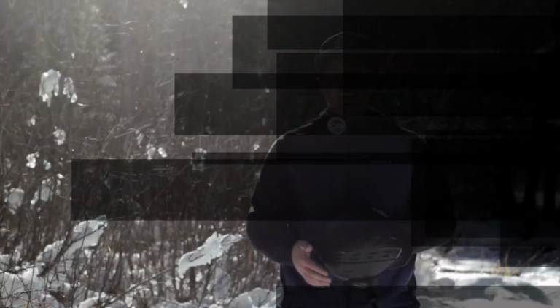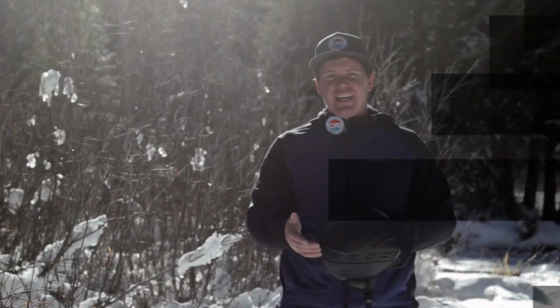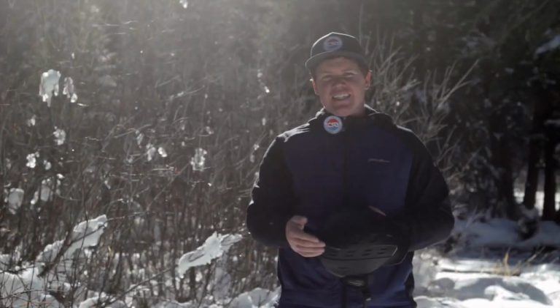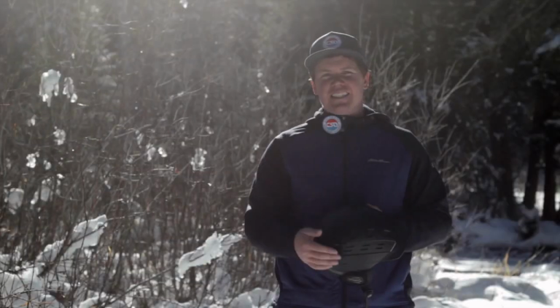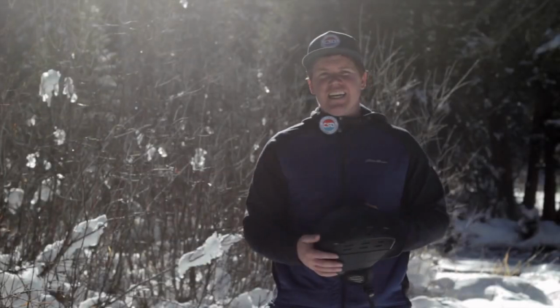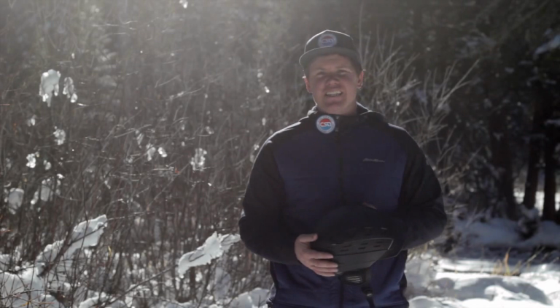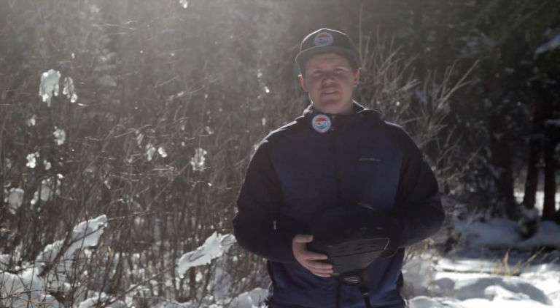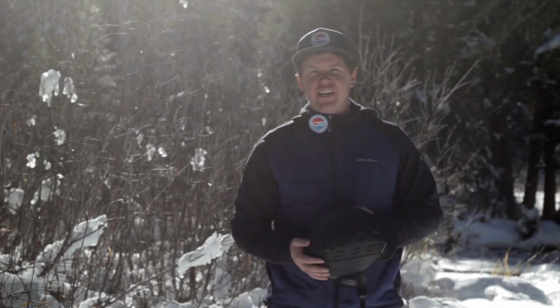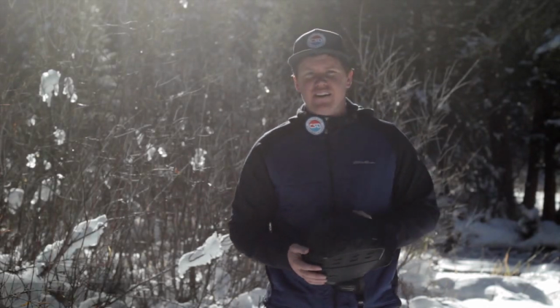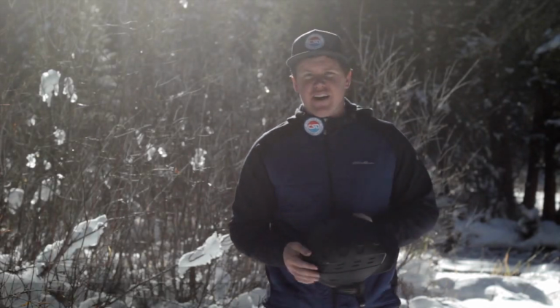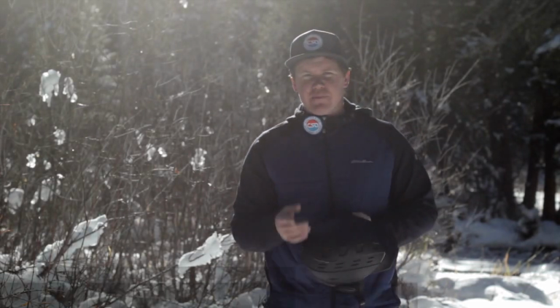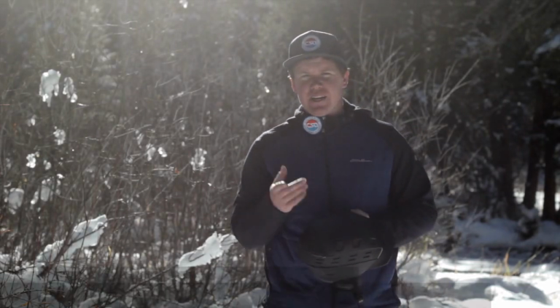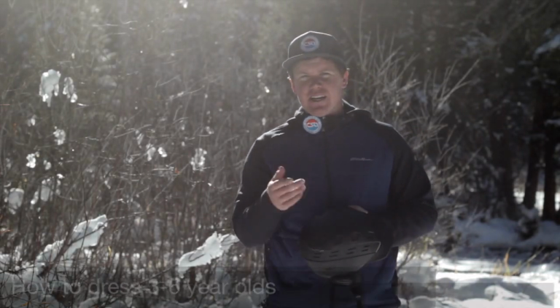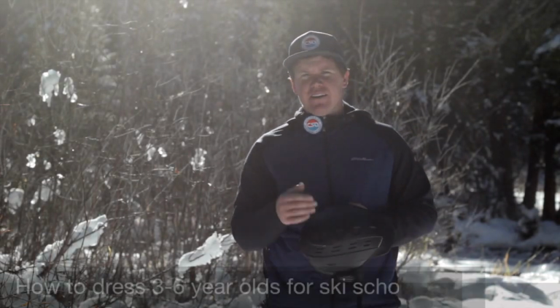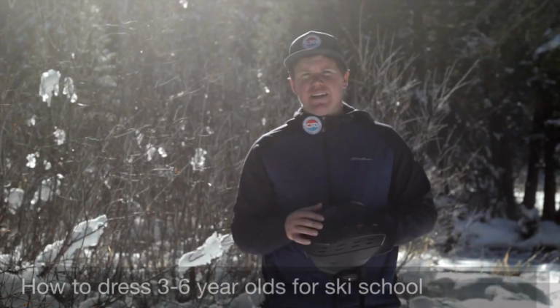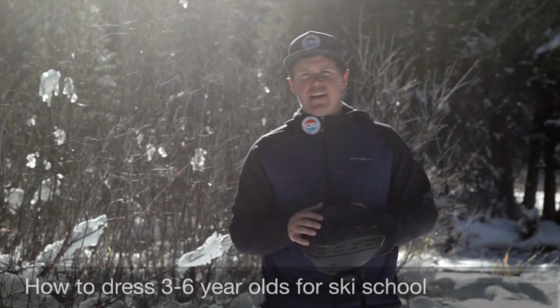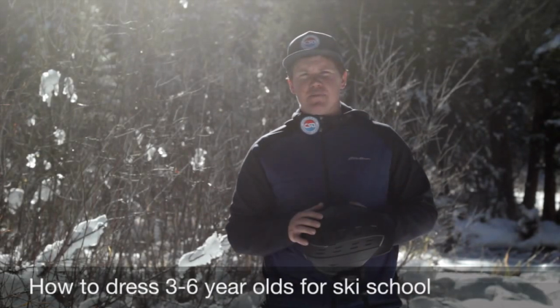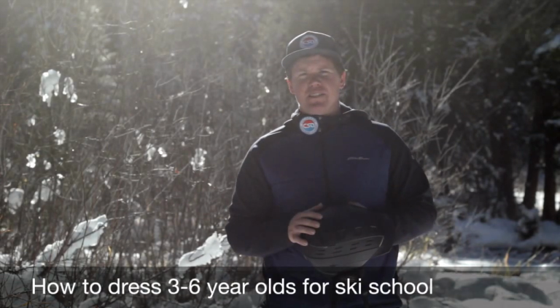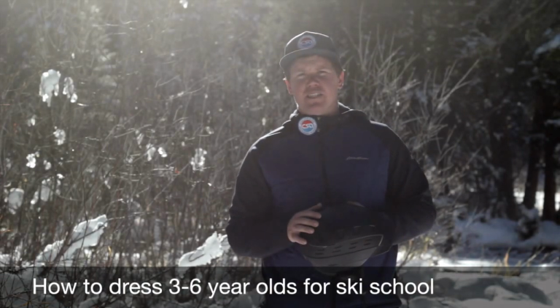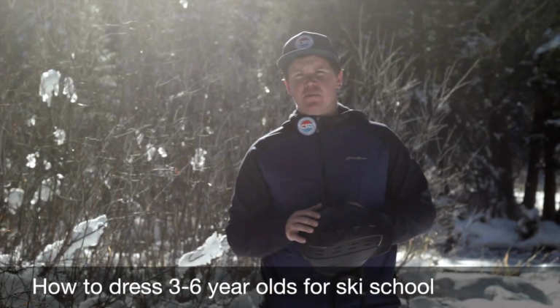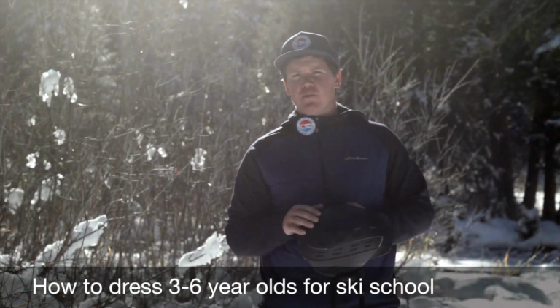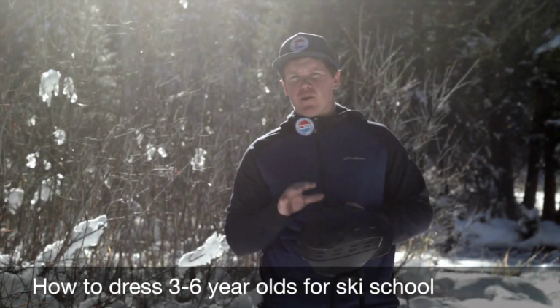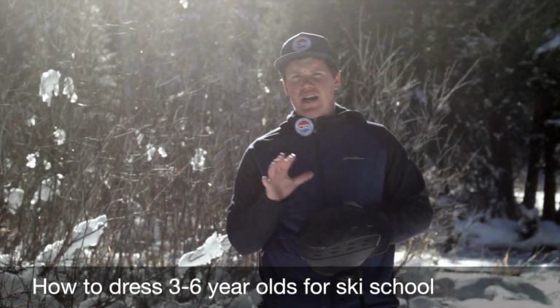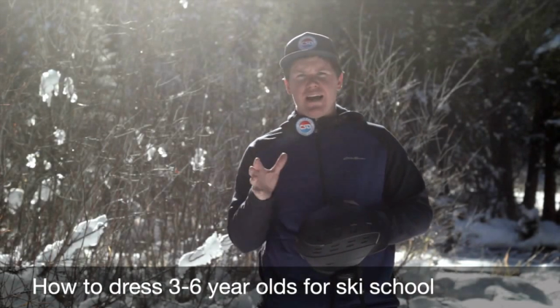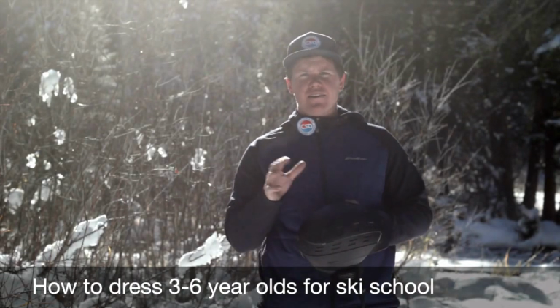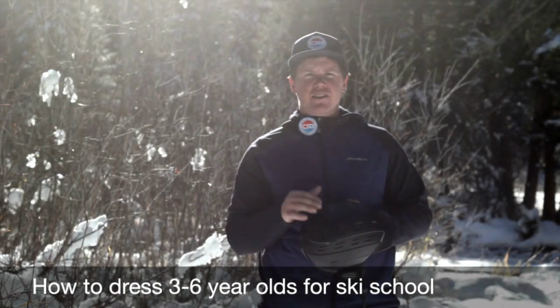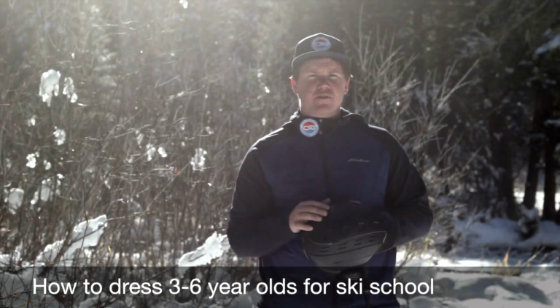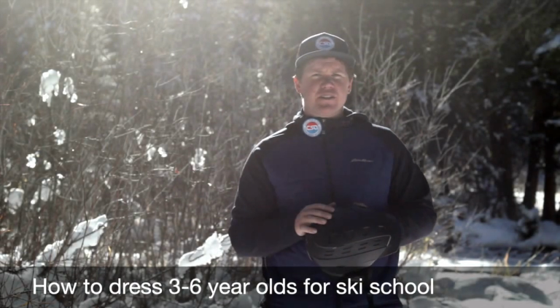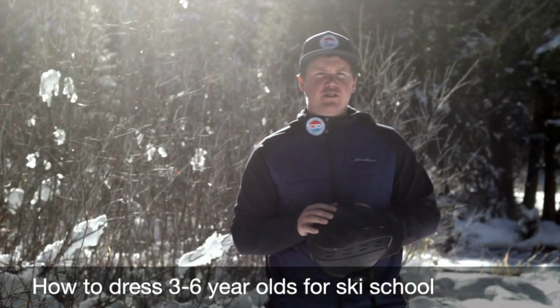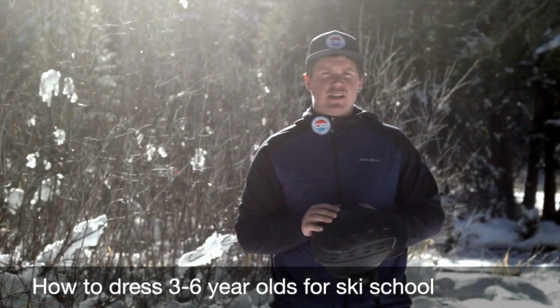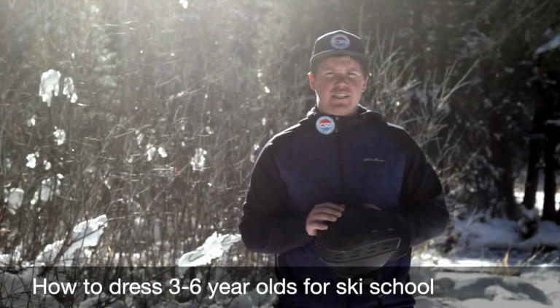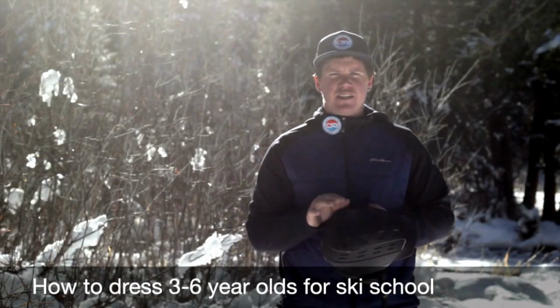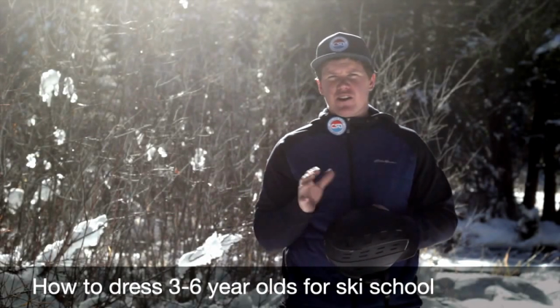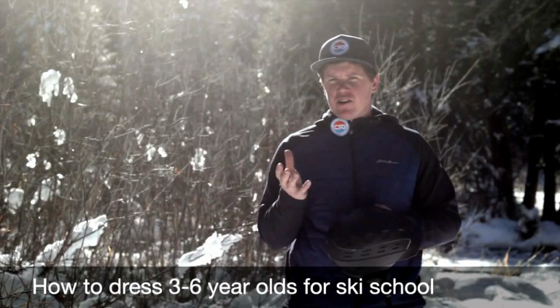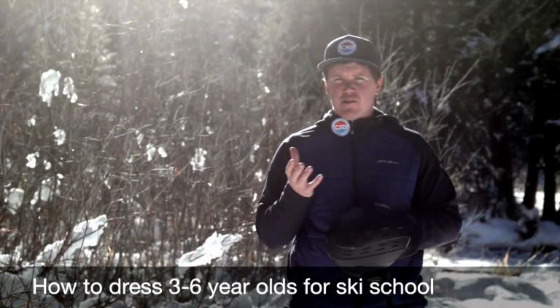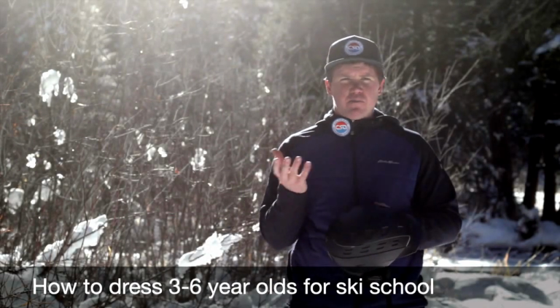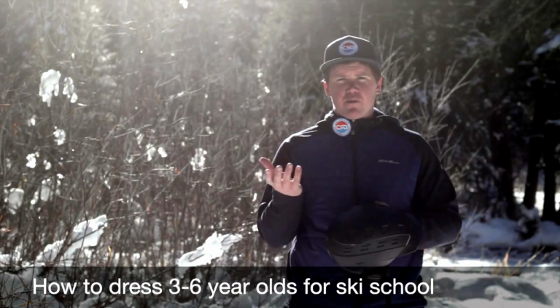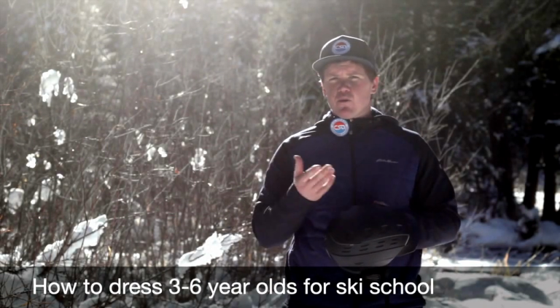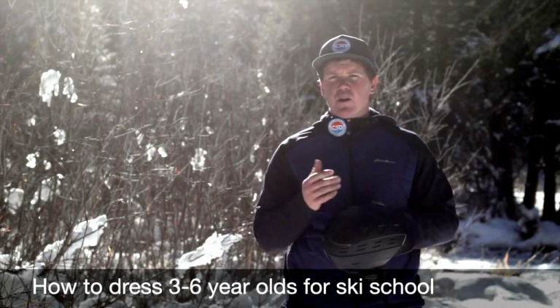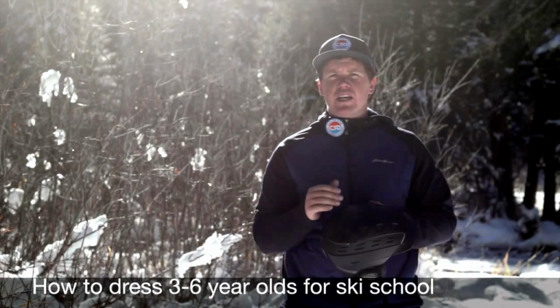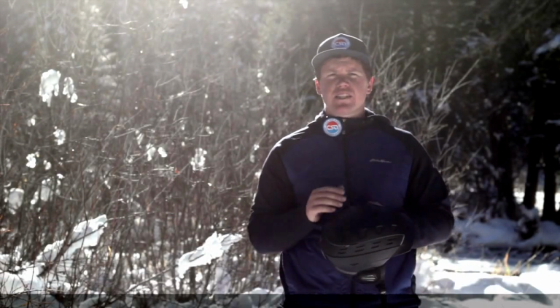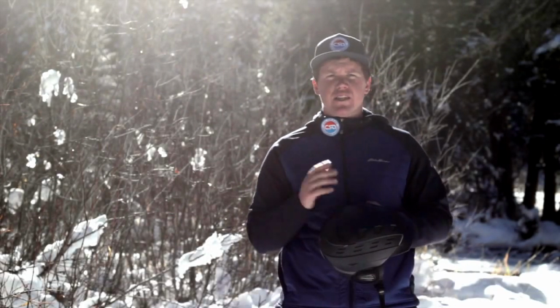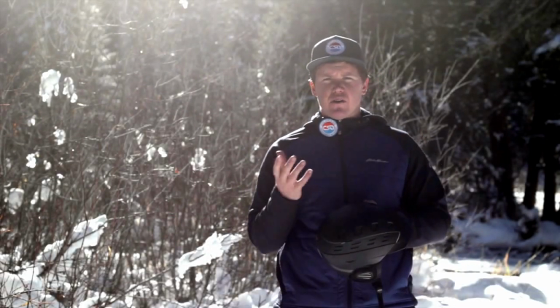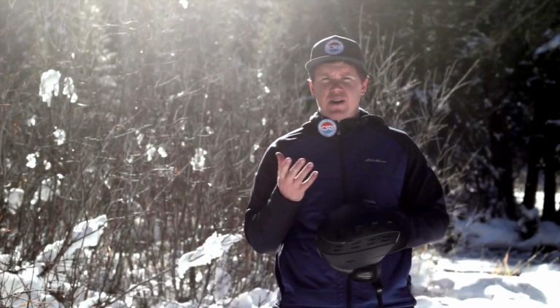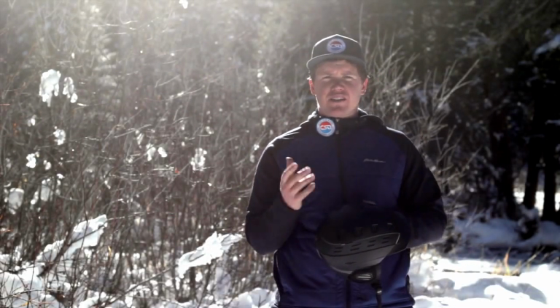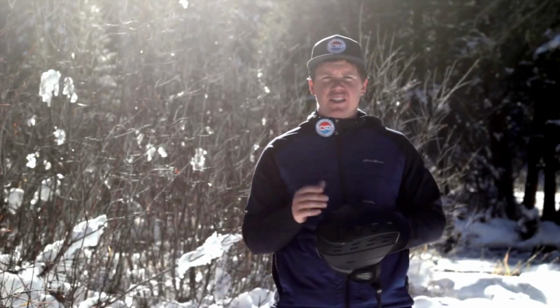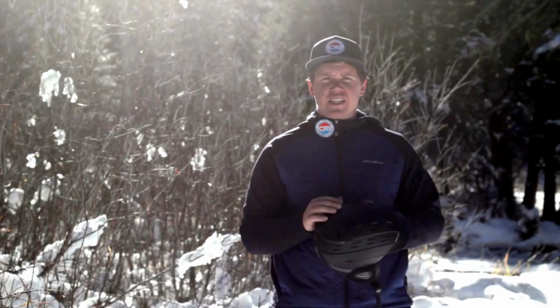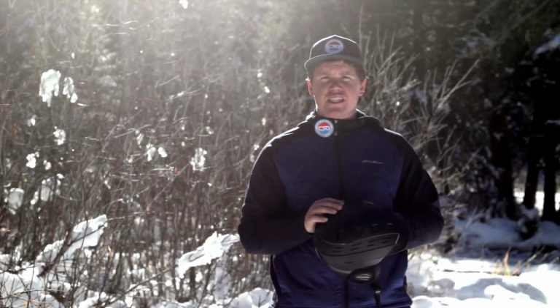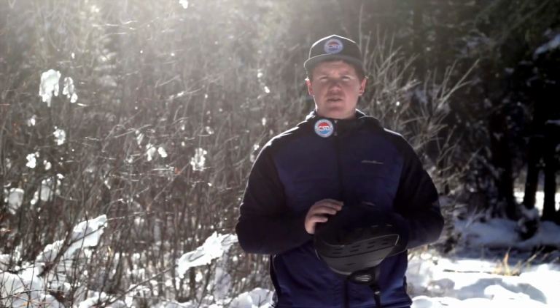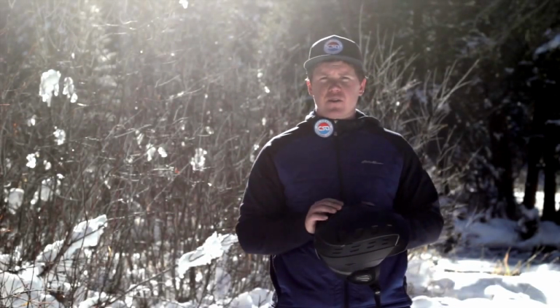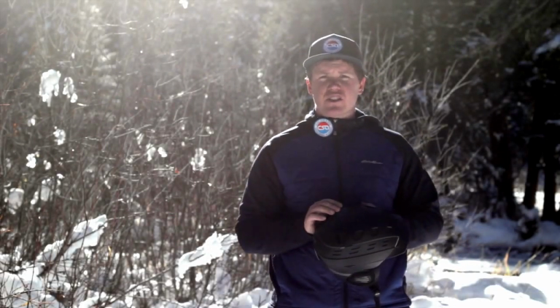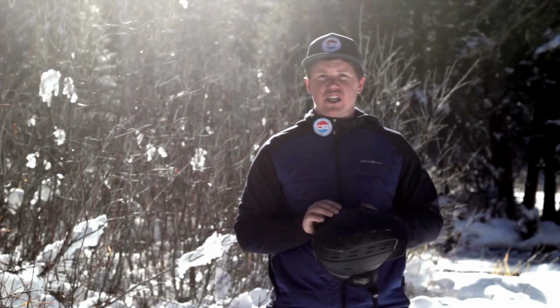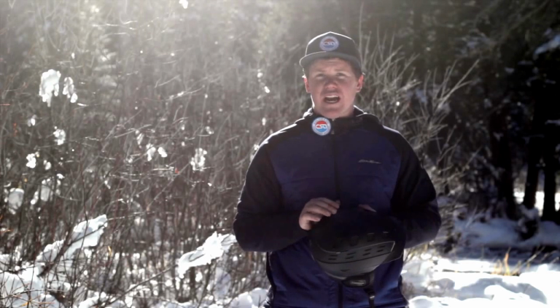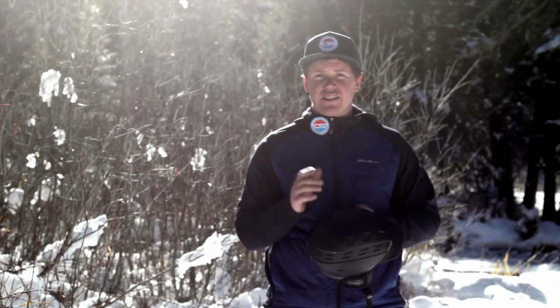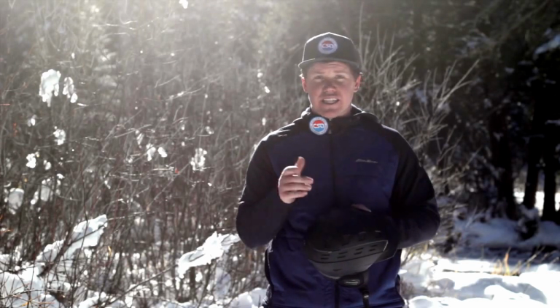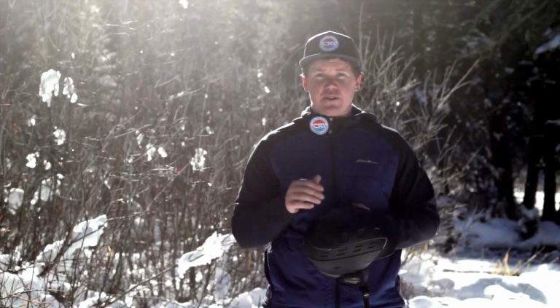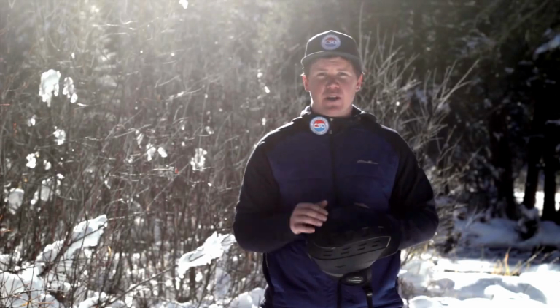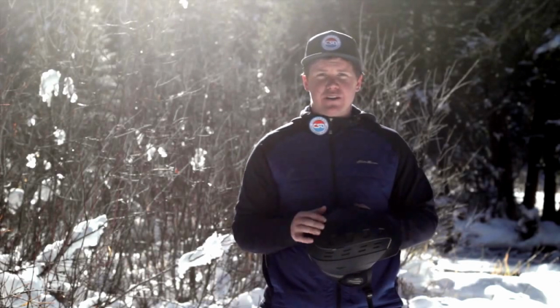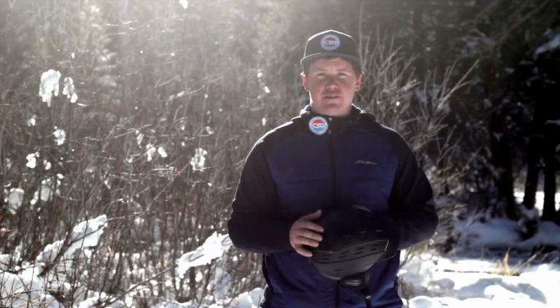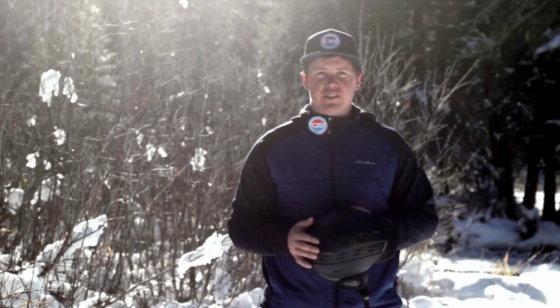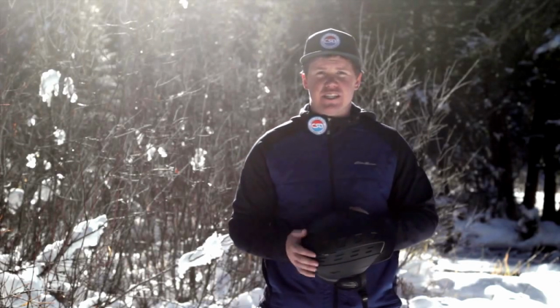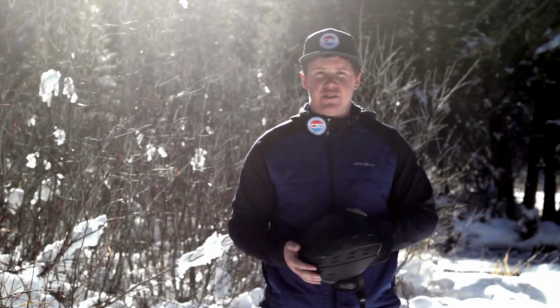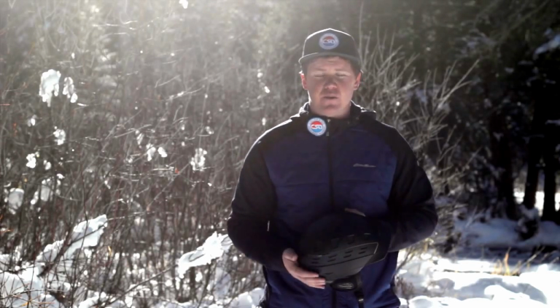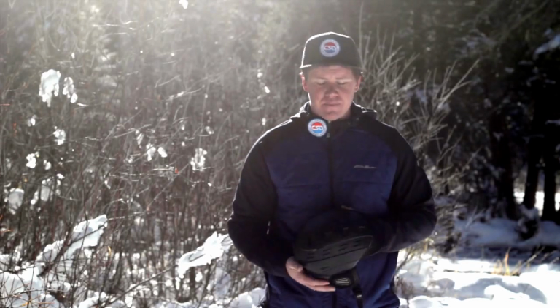In today's video I'm going to help us explore how you should be dressing your three to around six-year-old child to get ready for skiing.